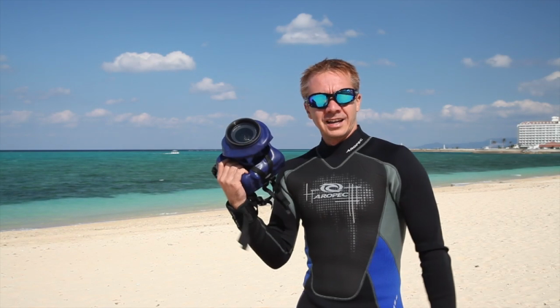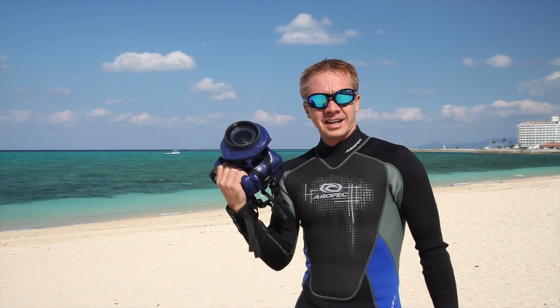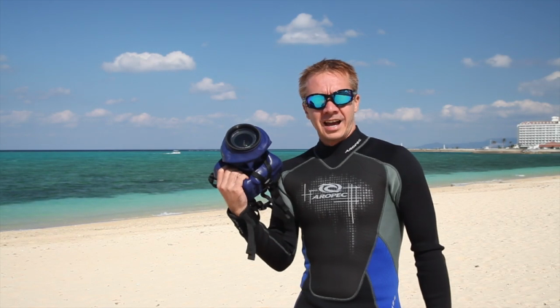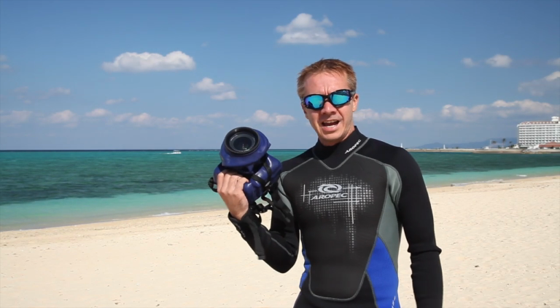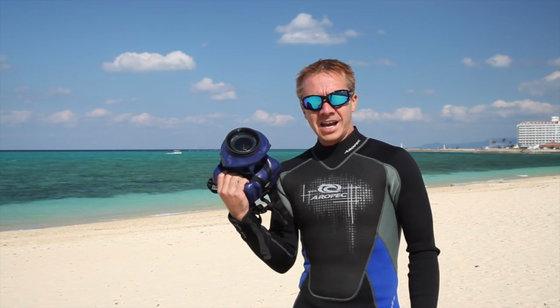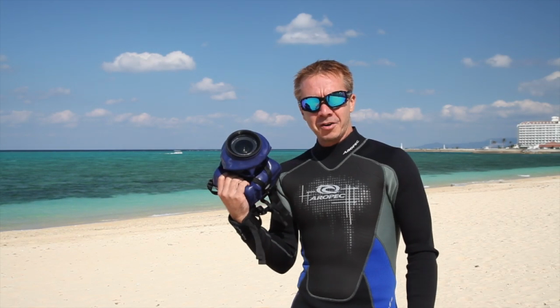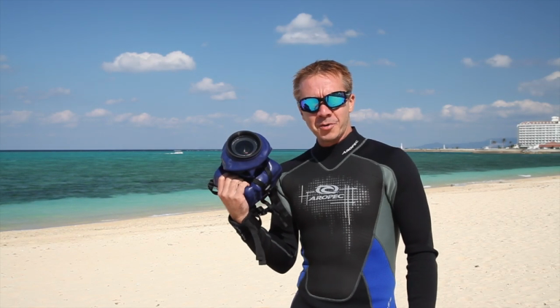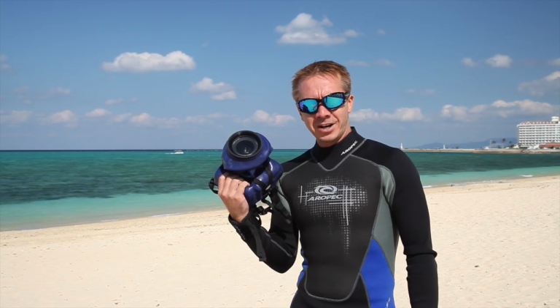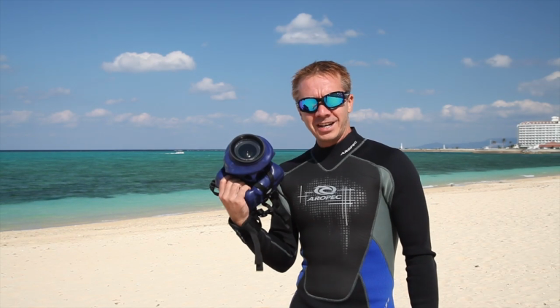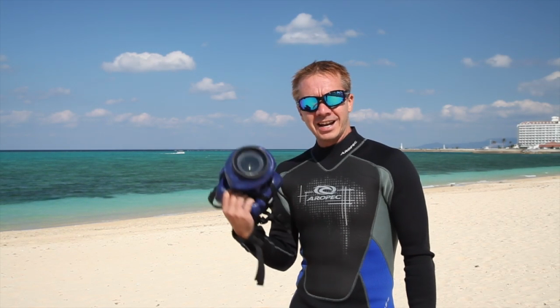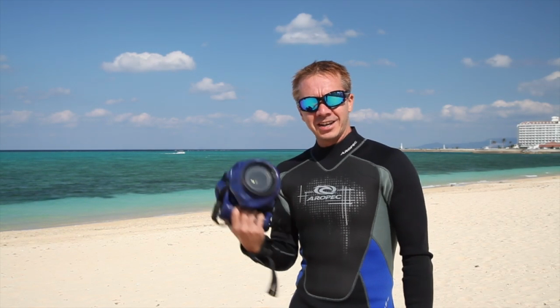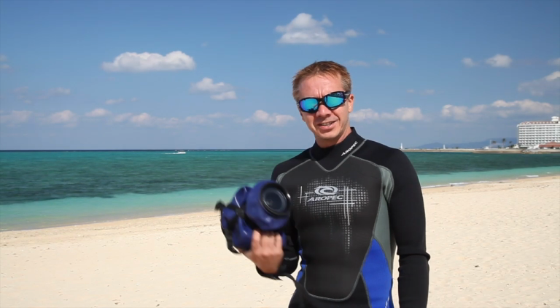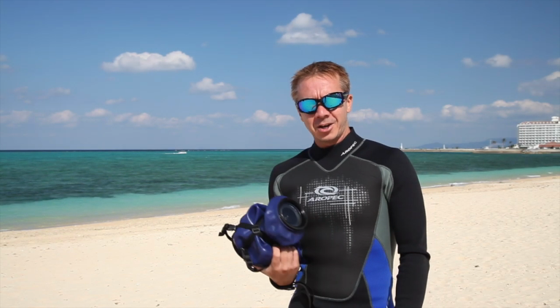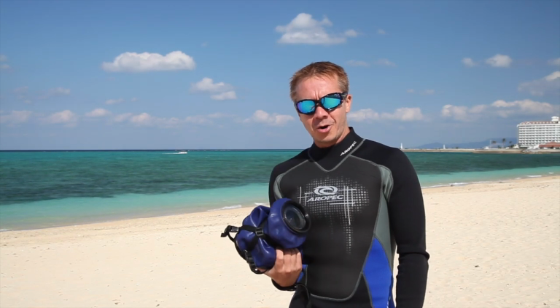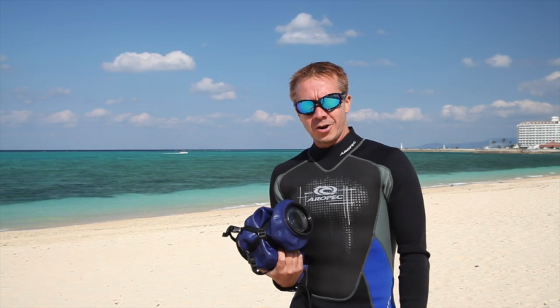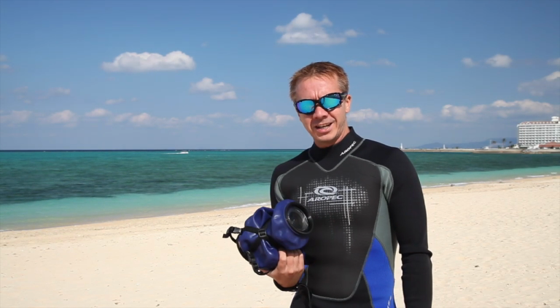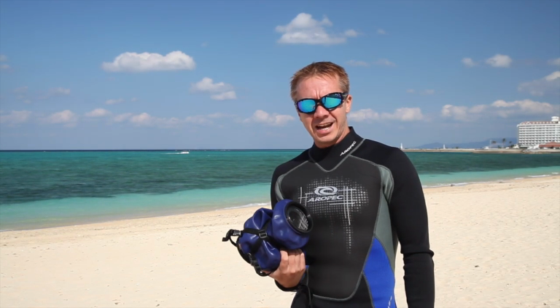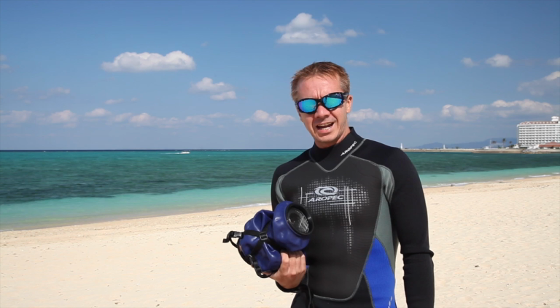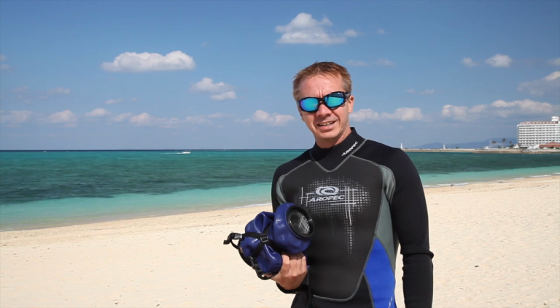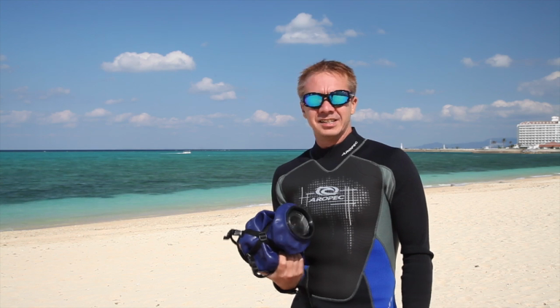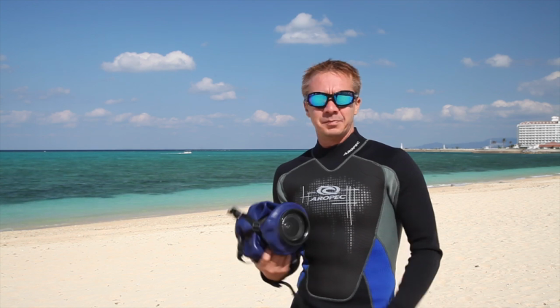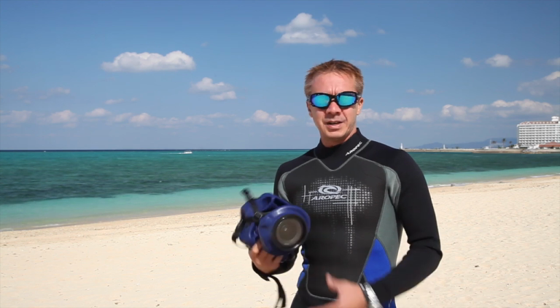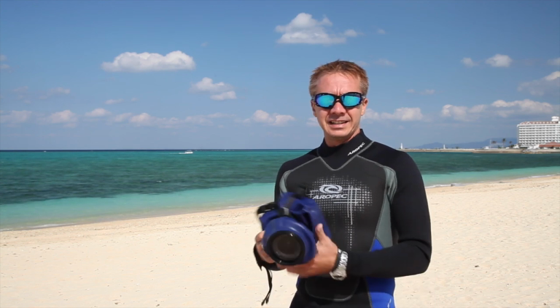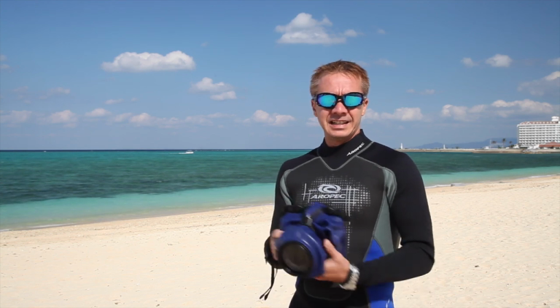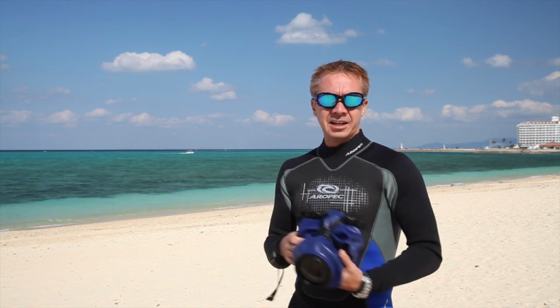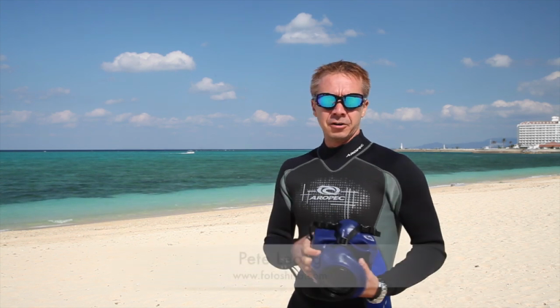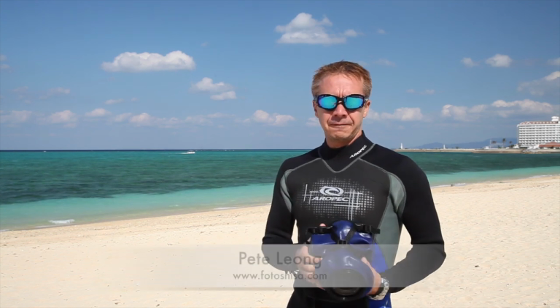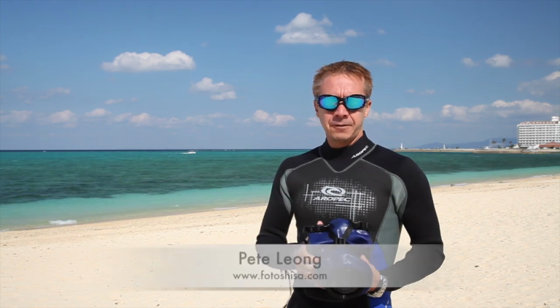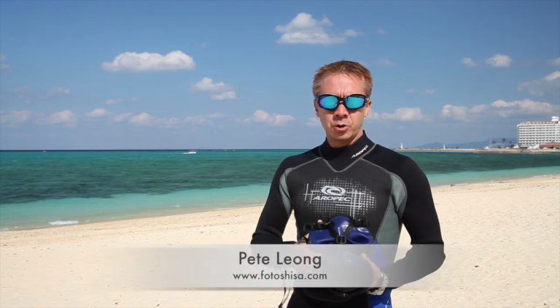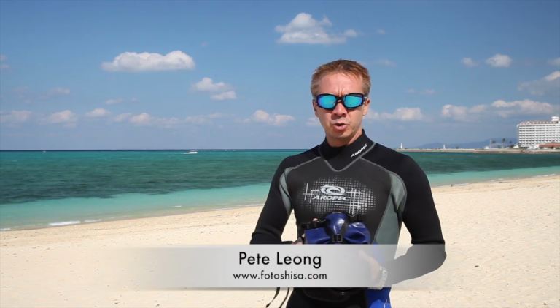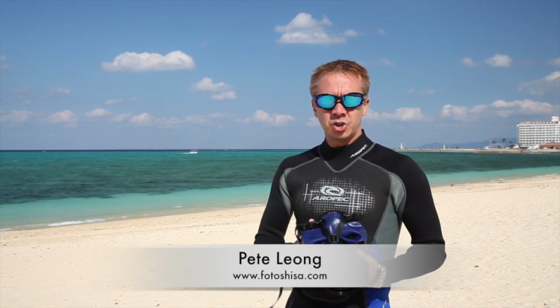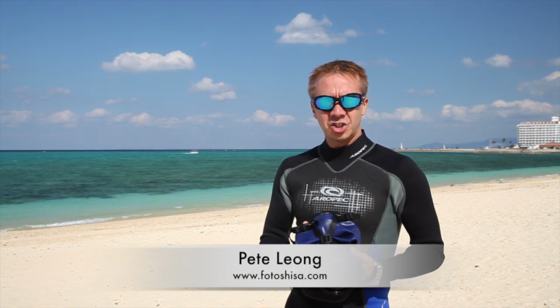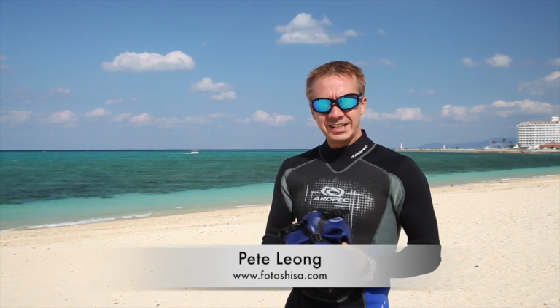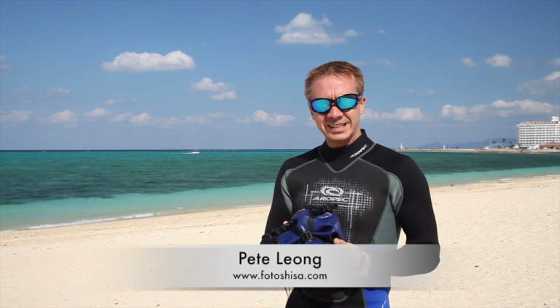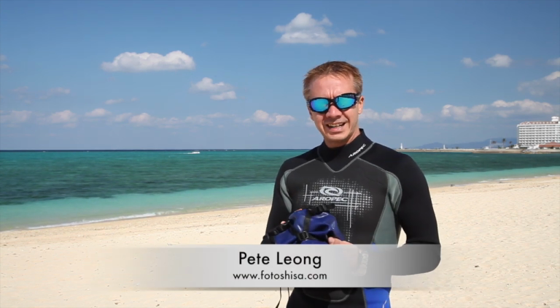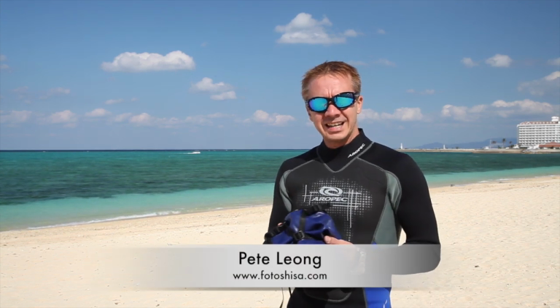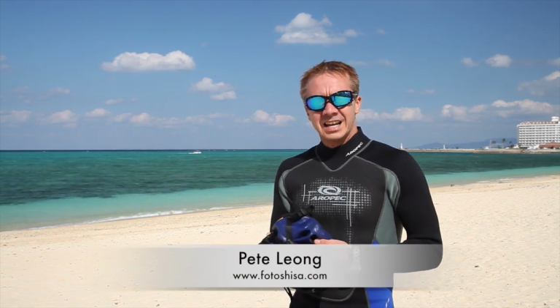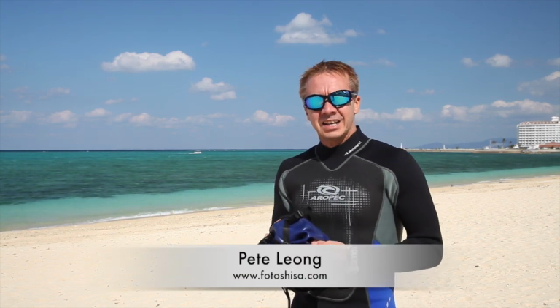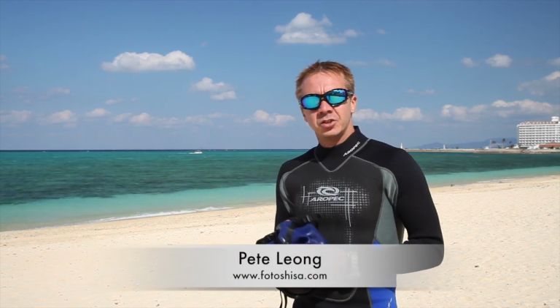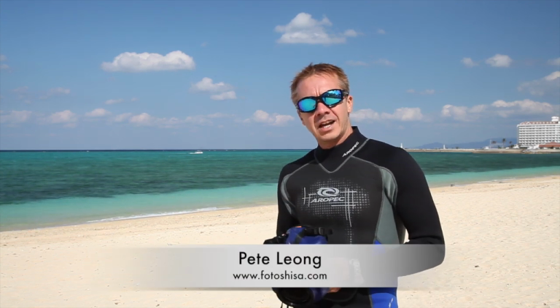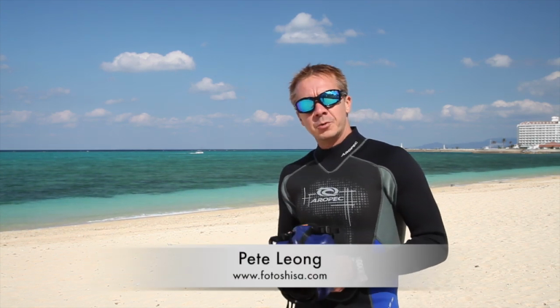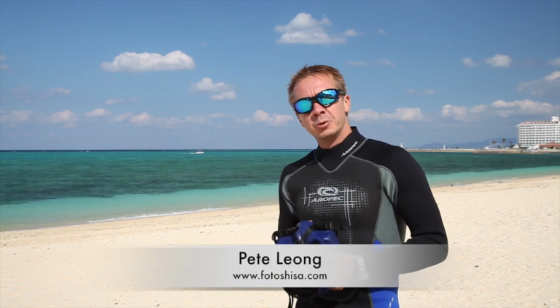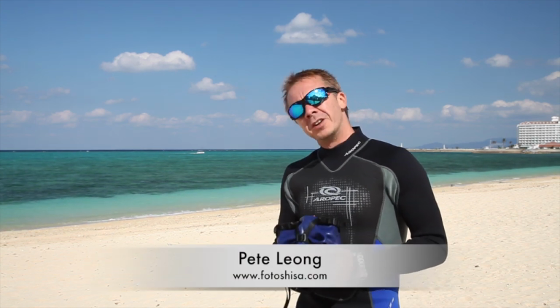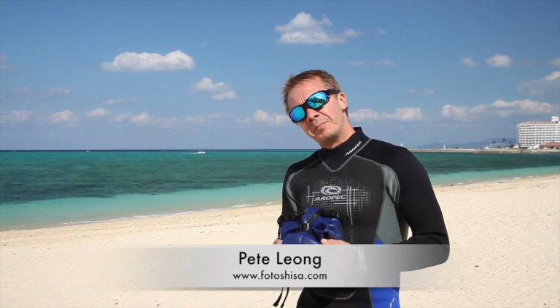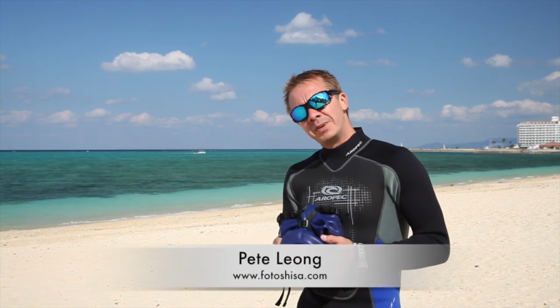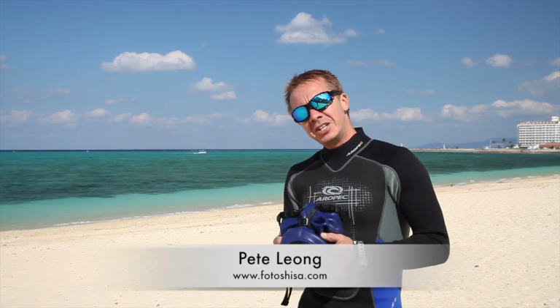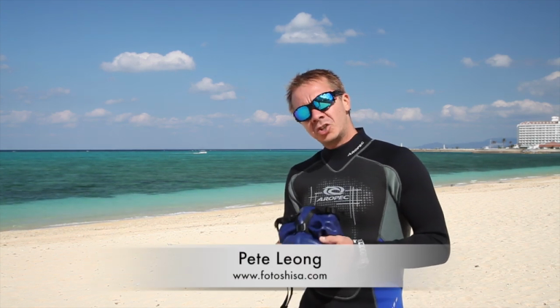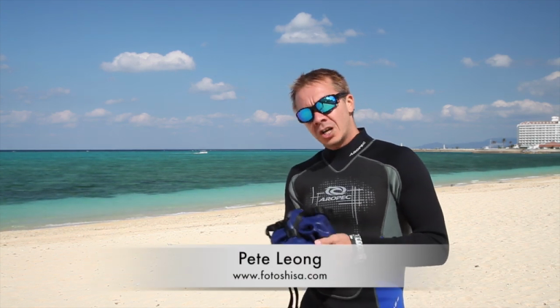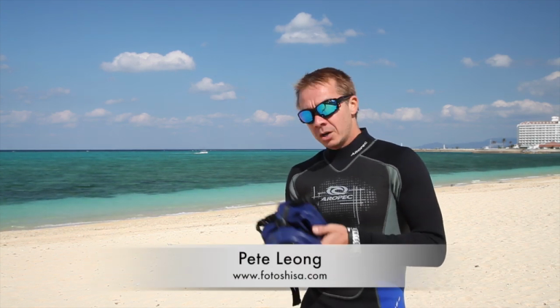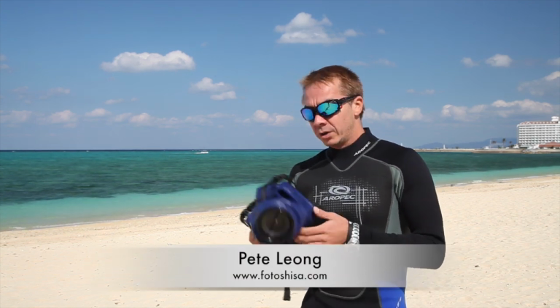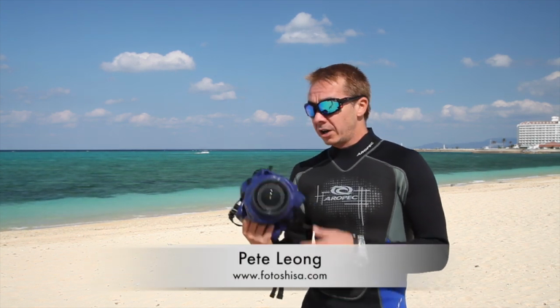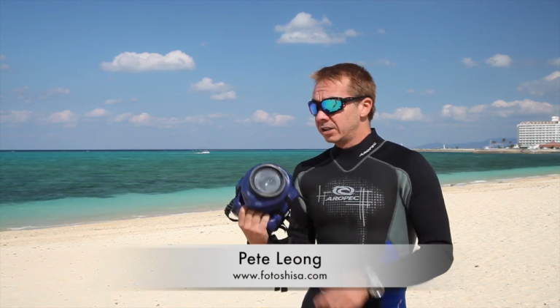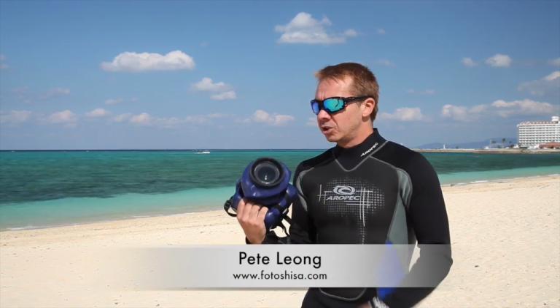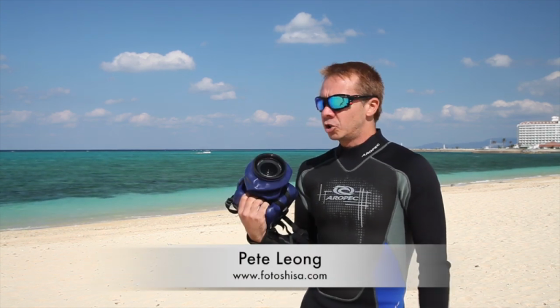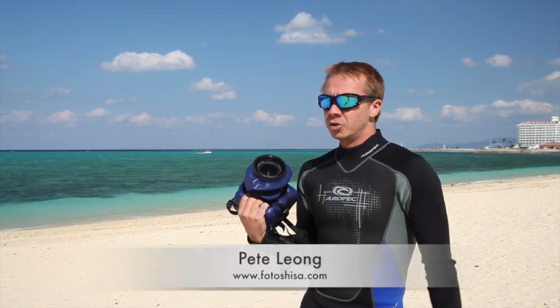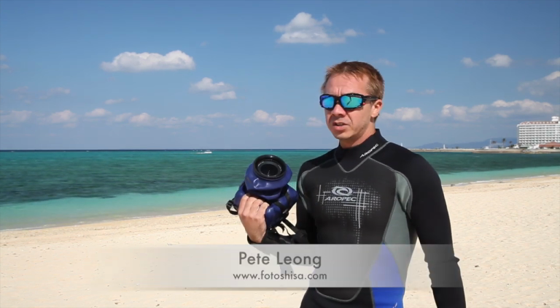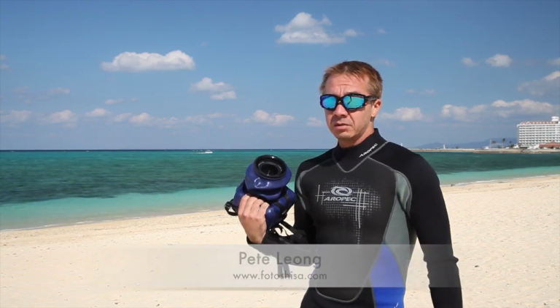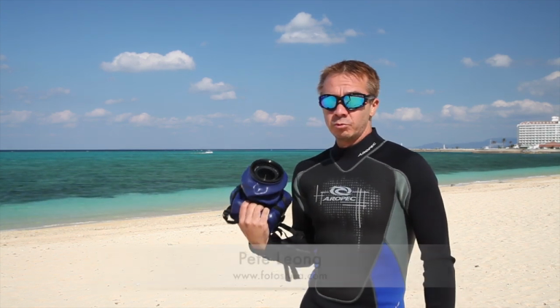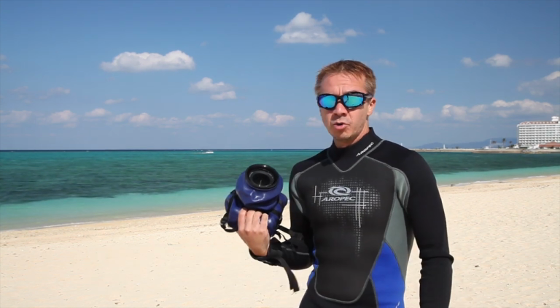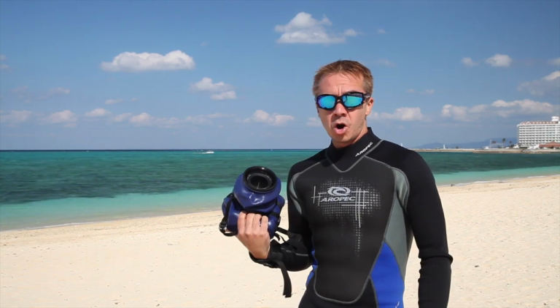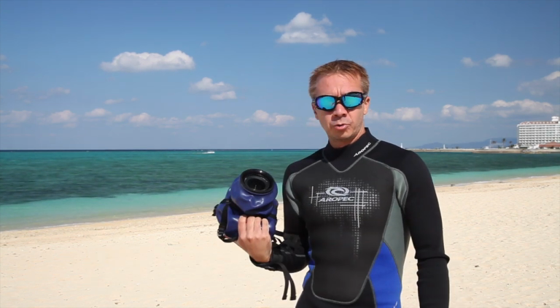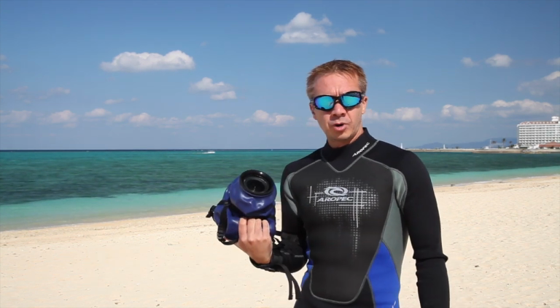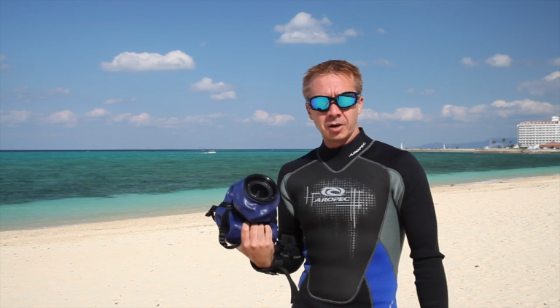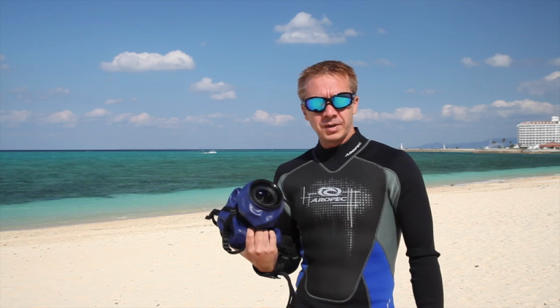Hey everybody! How's it going again? This is Pete Leung of Photoshisa. Today we're on the beach and we're going to shoot some rock rugby.